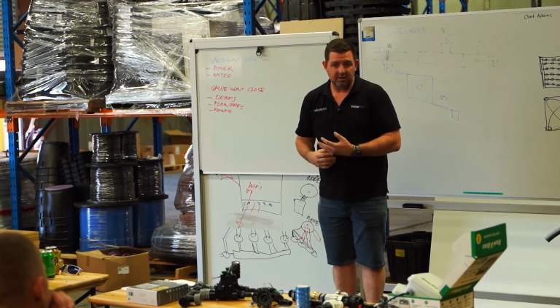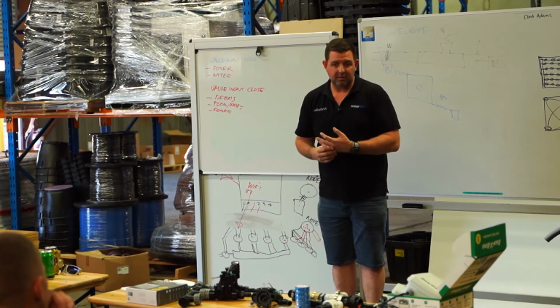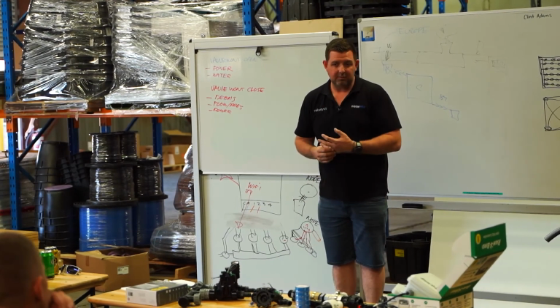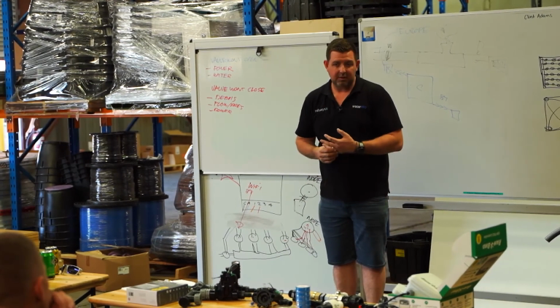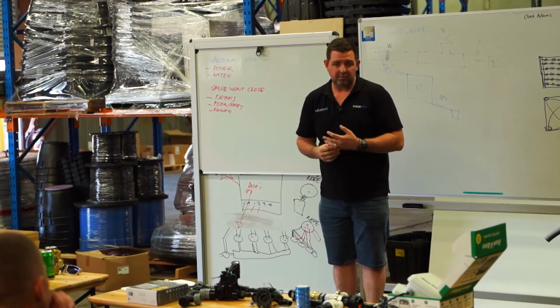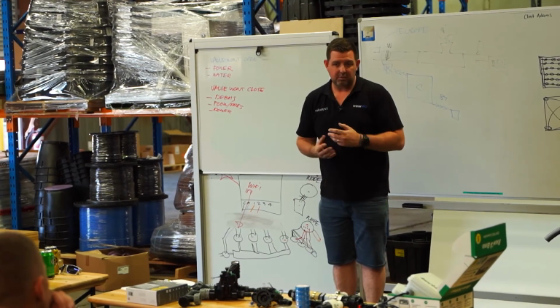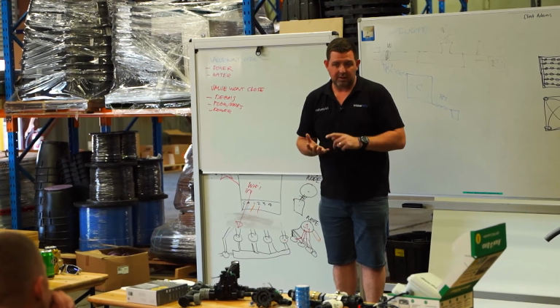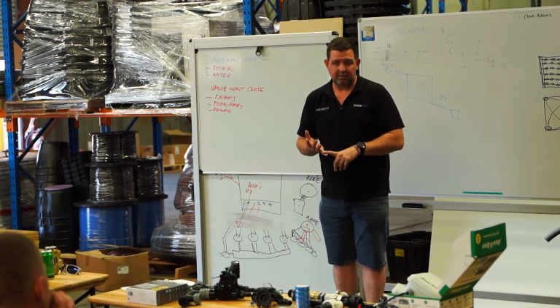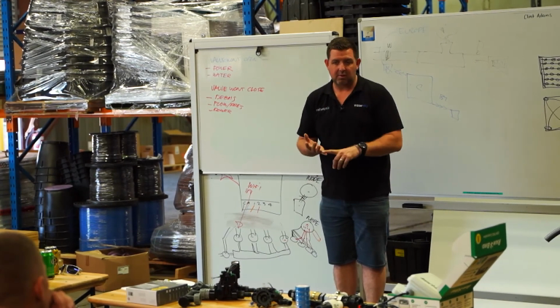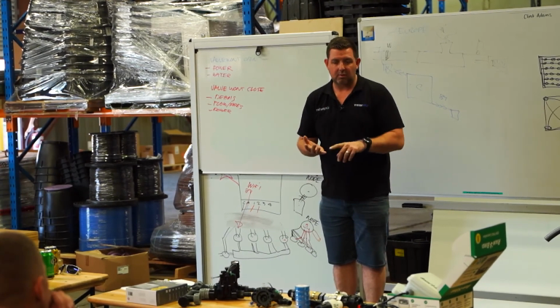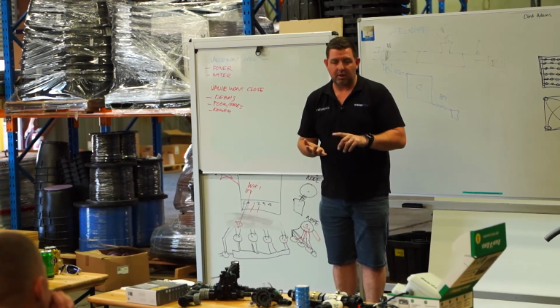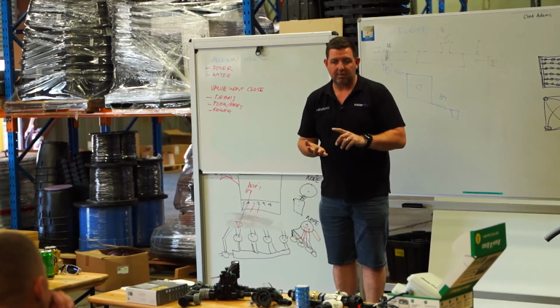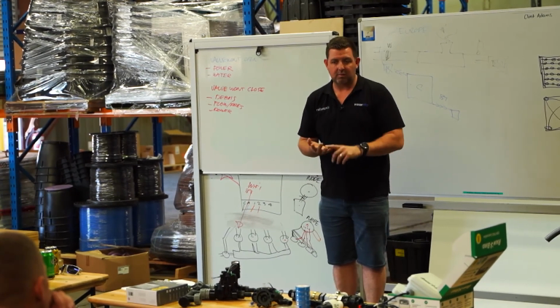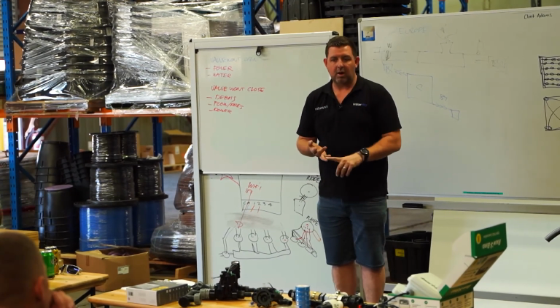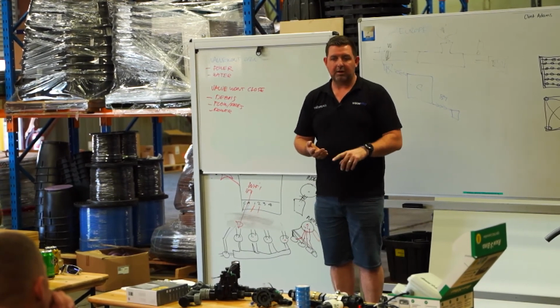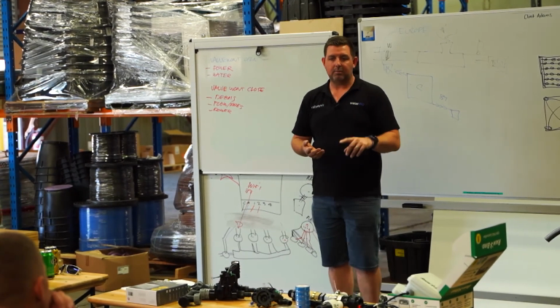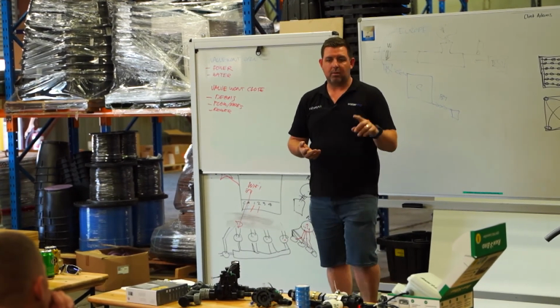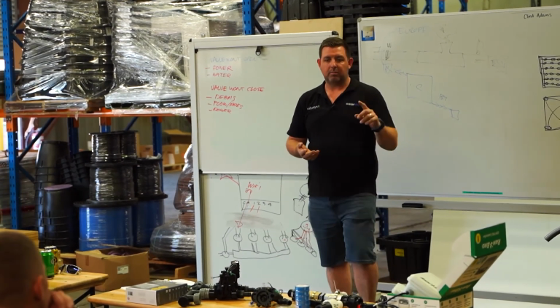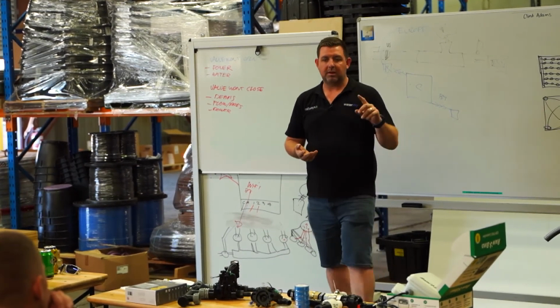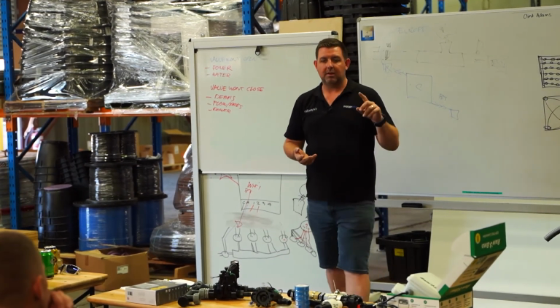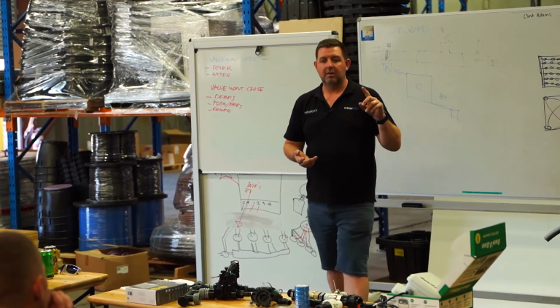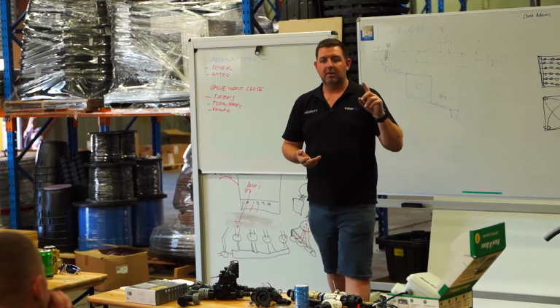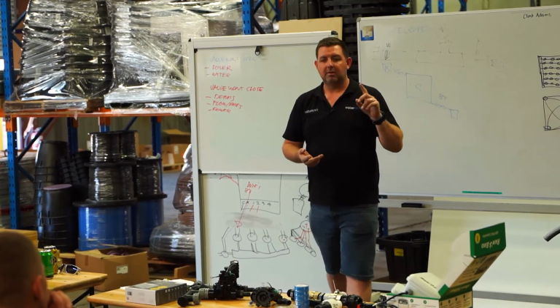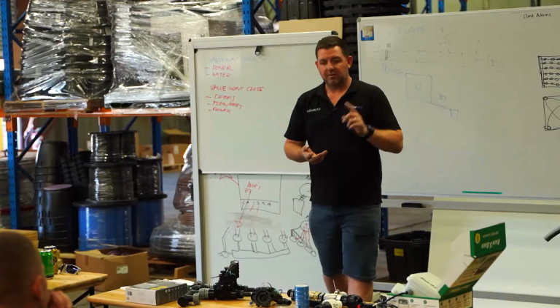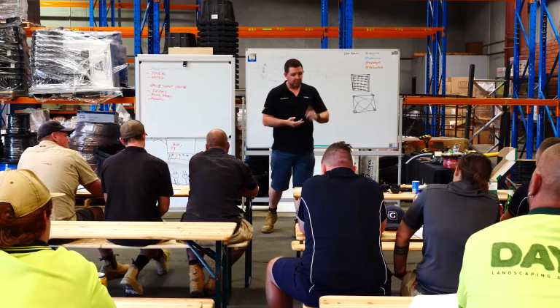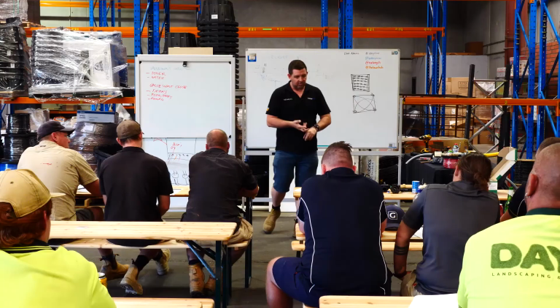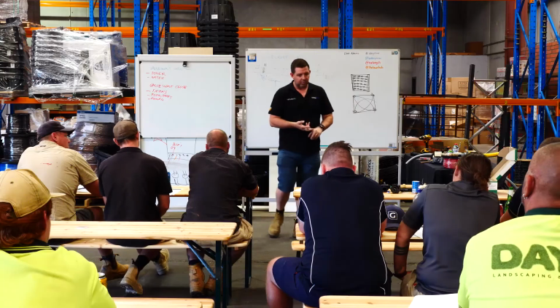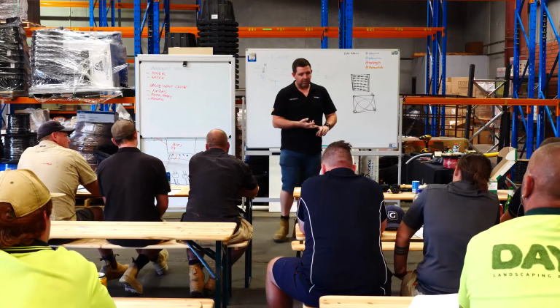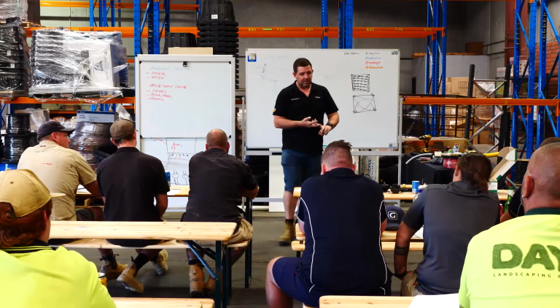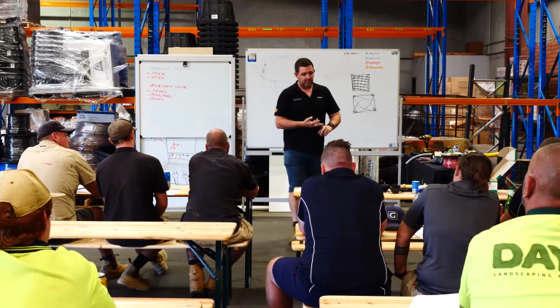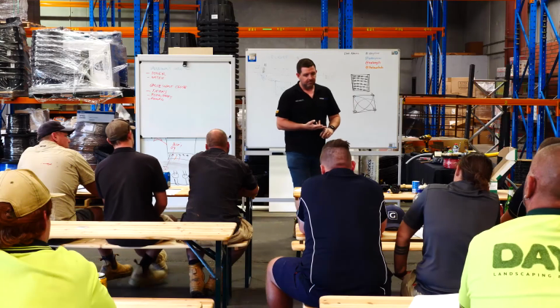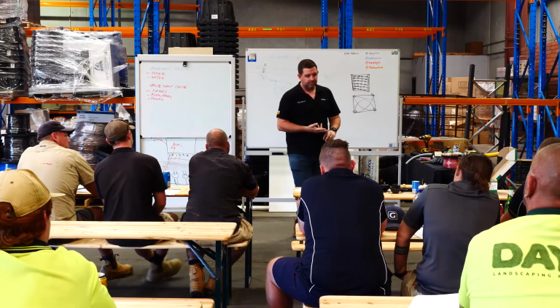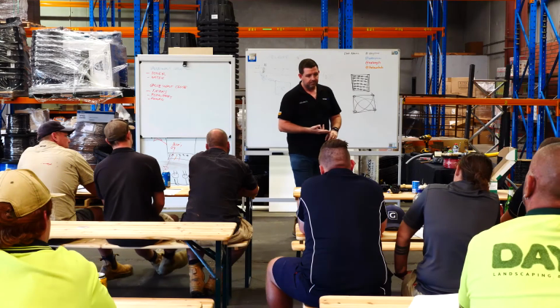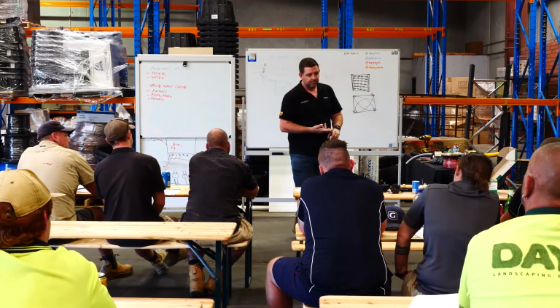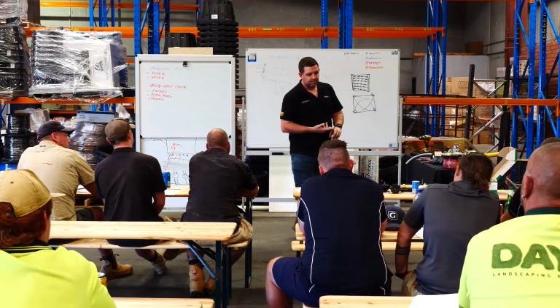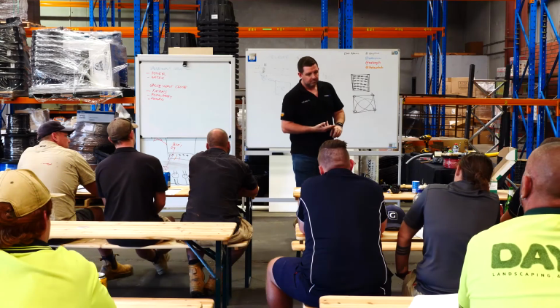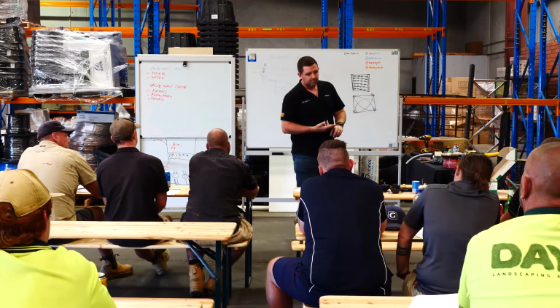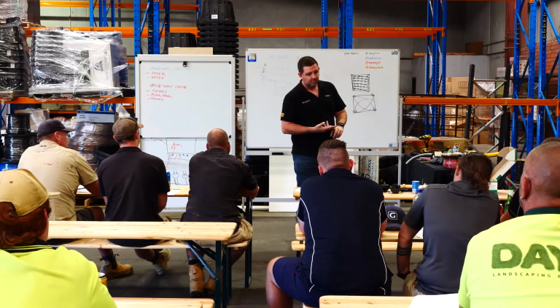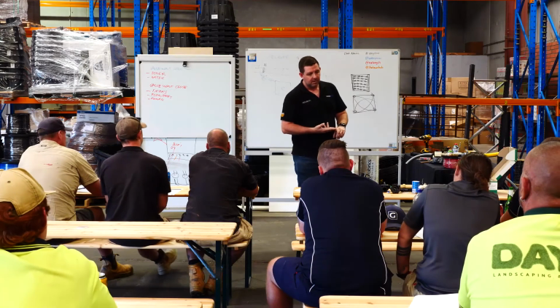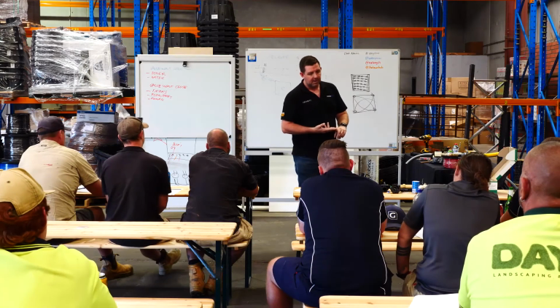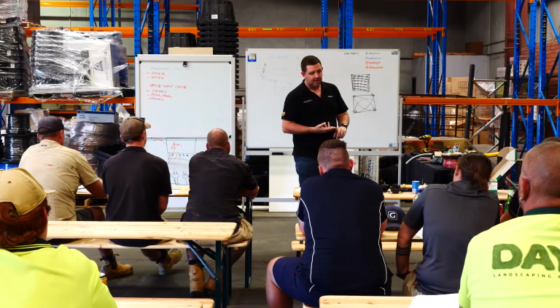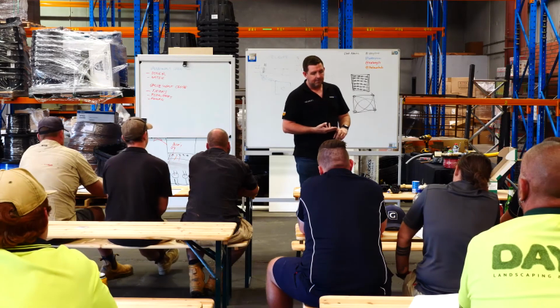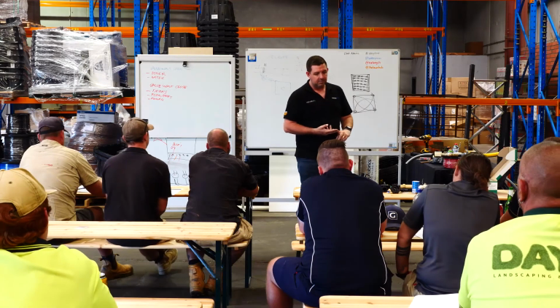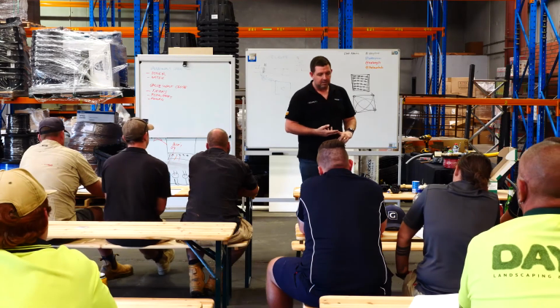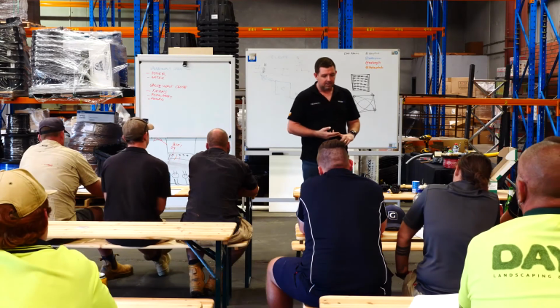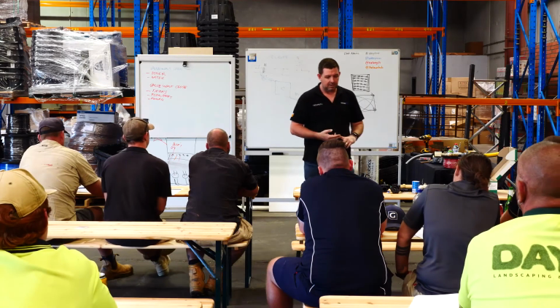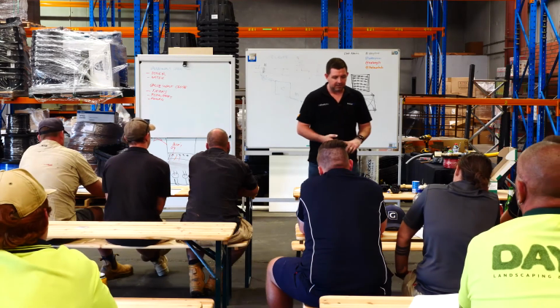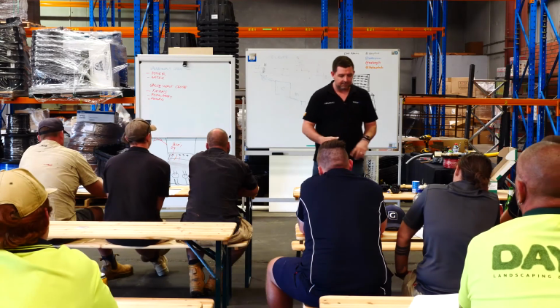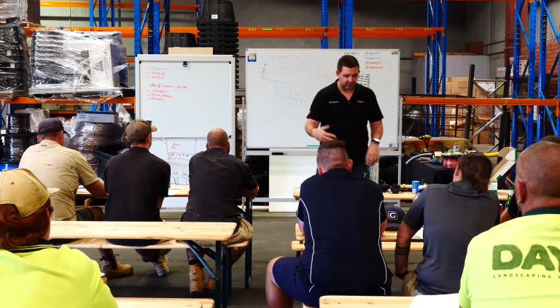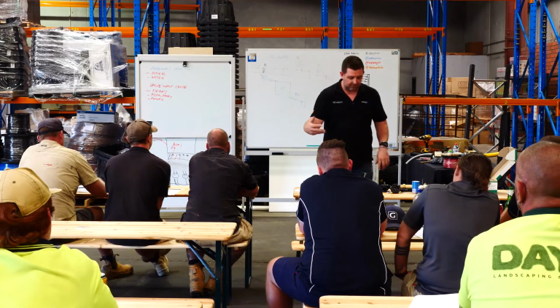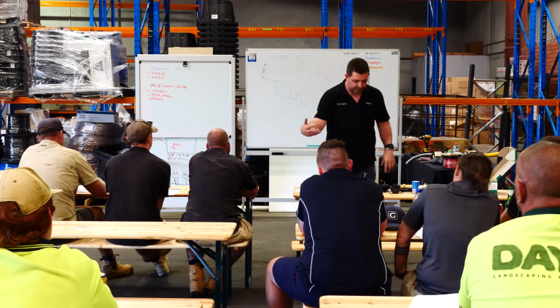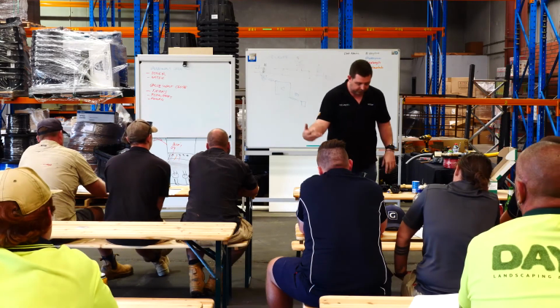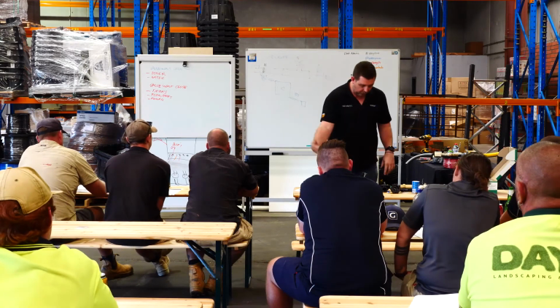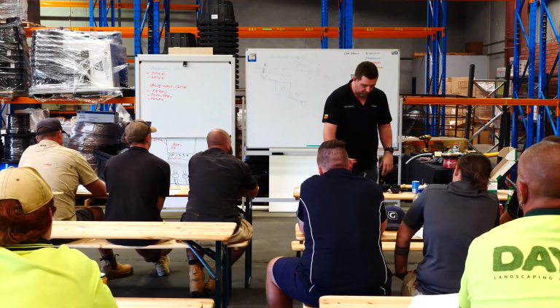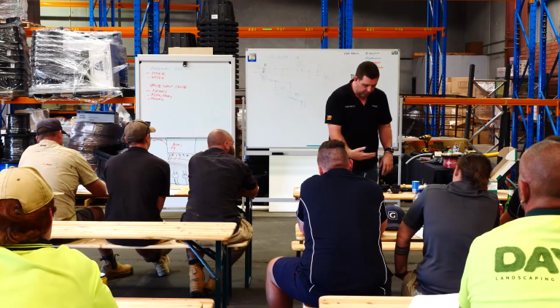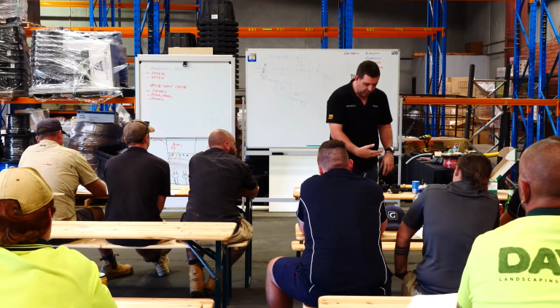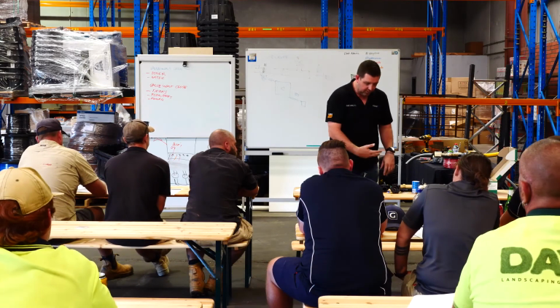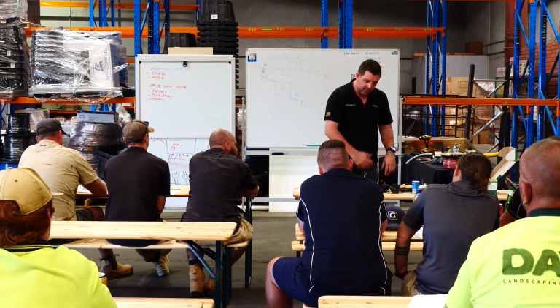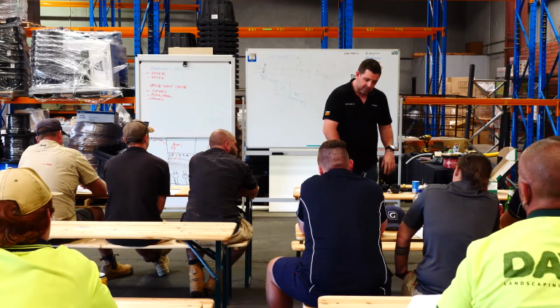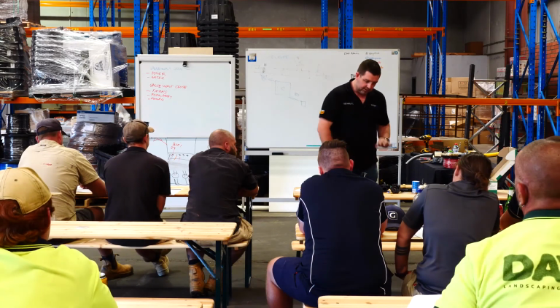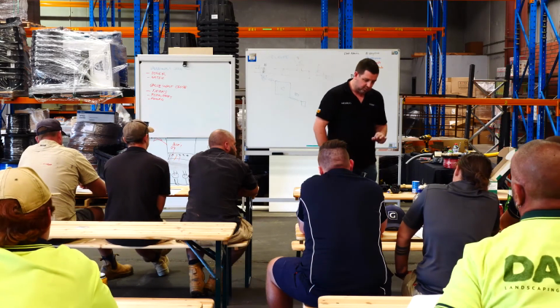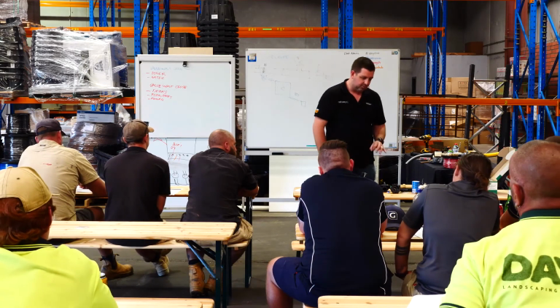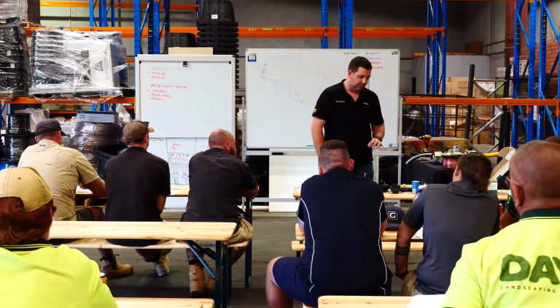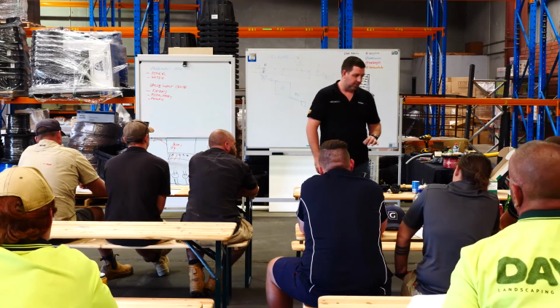To summarize: the valves are installed the right way around, they're wired up properly, there's no debris in them, and they've got enough flow - they should be fine.